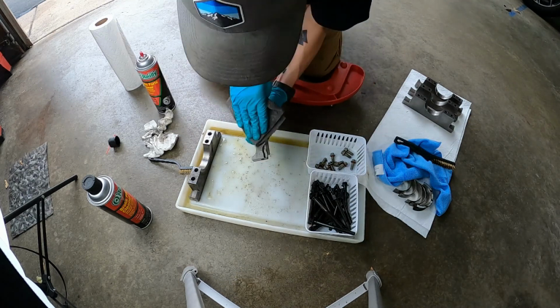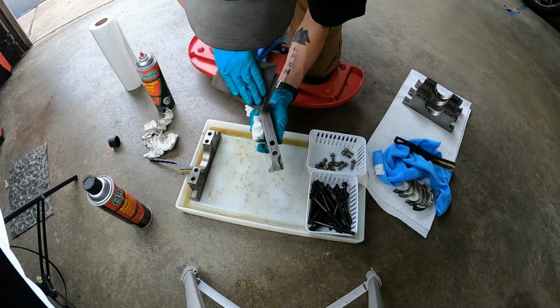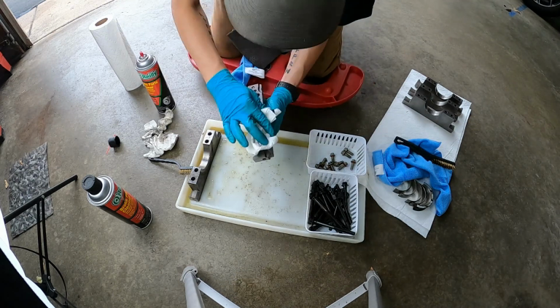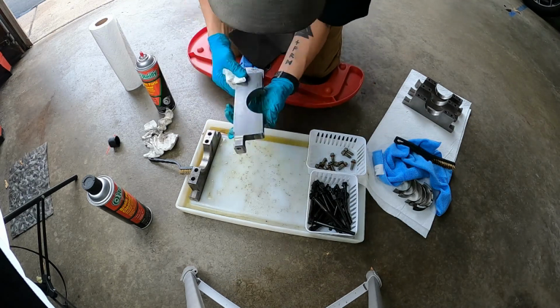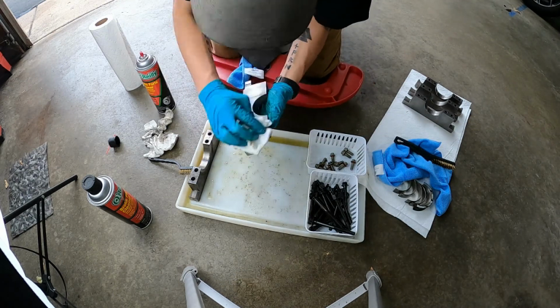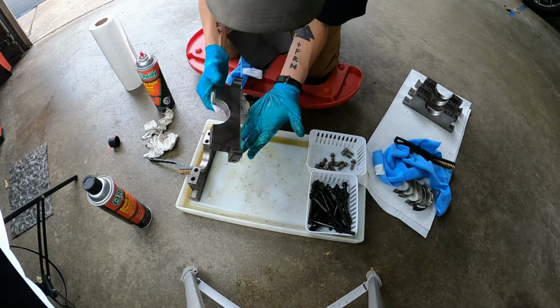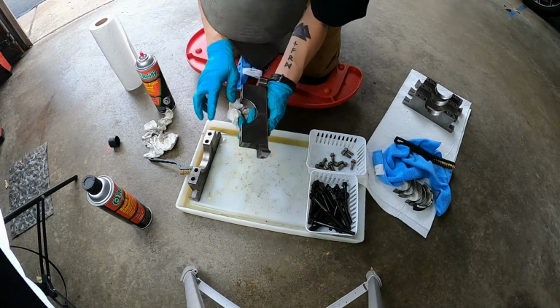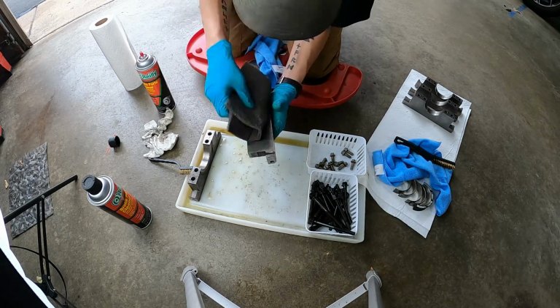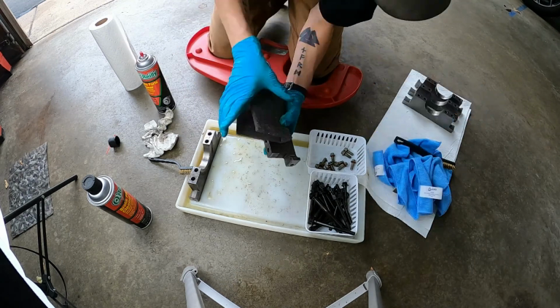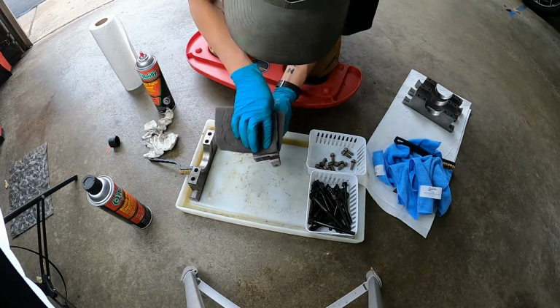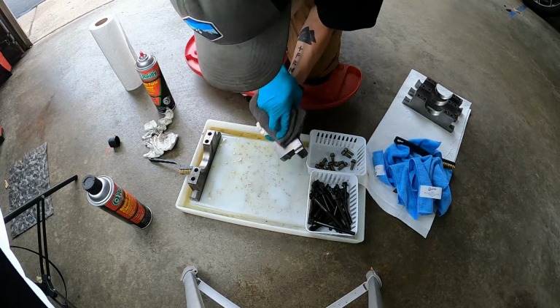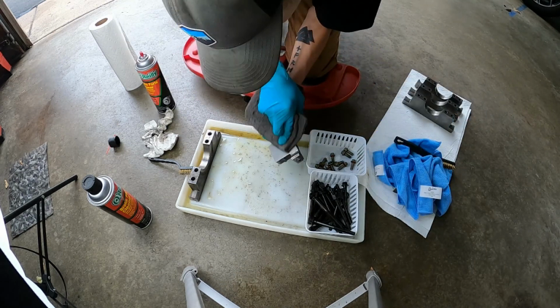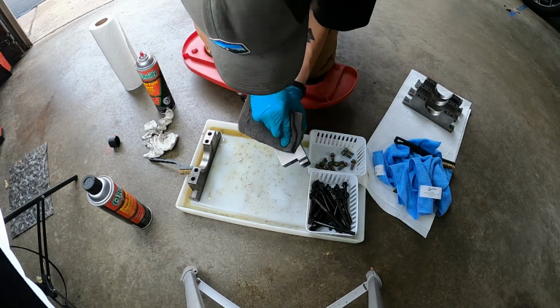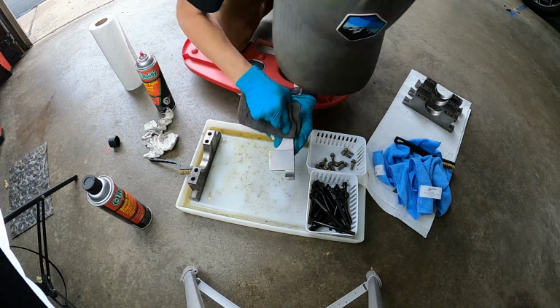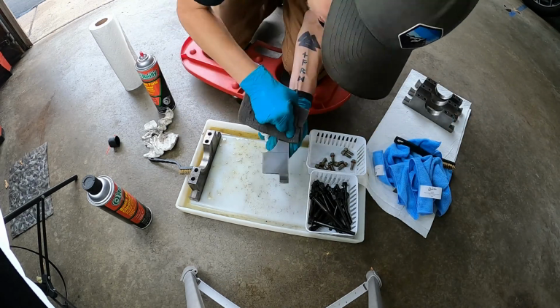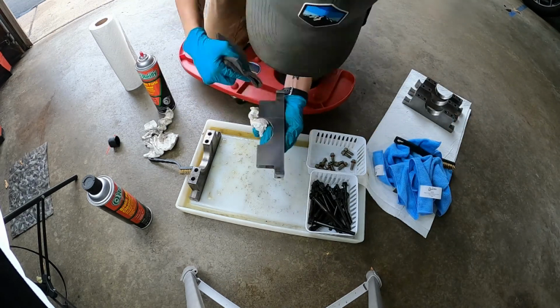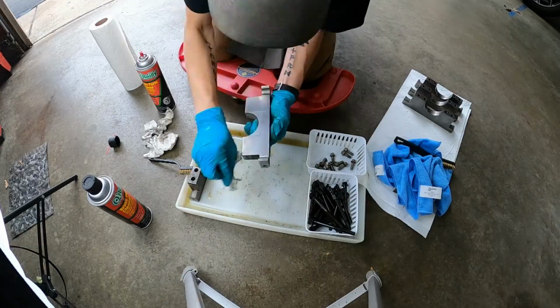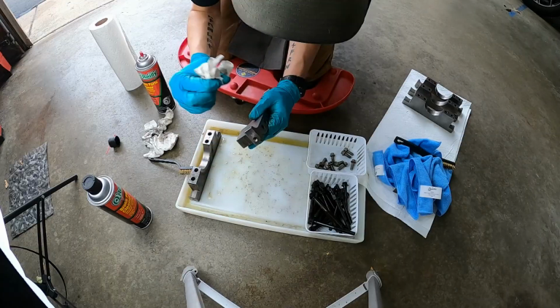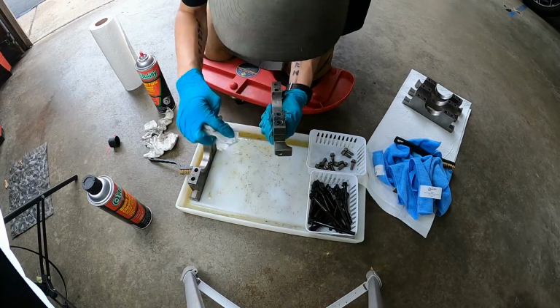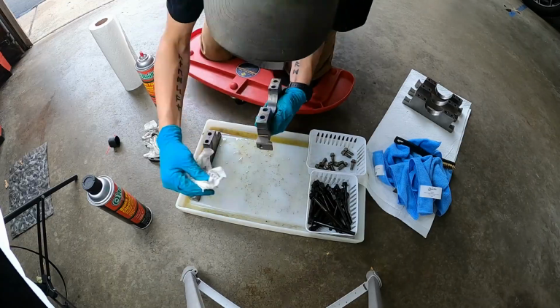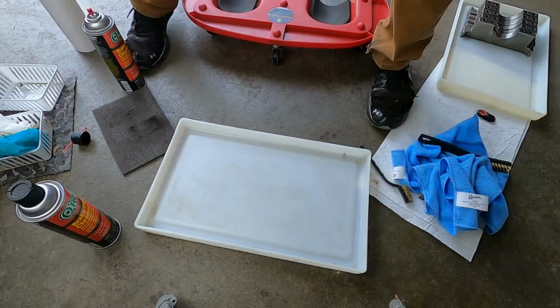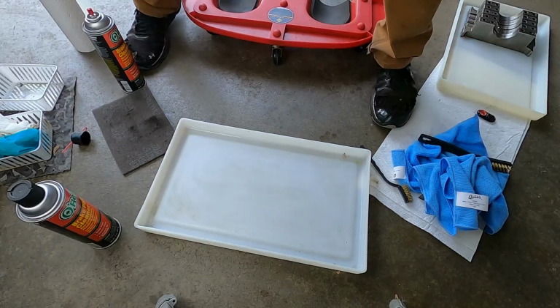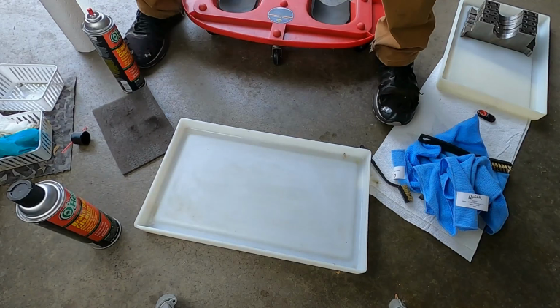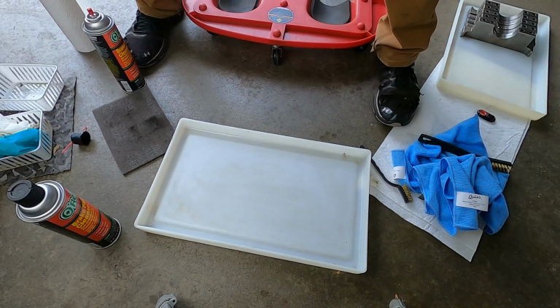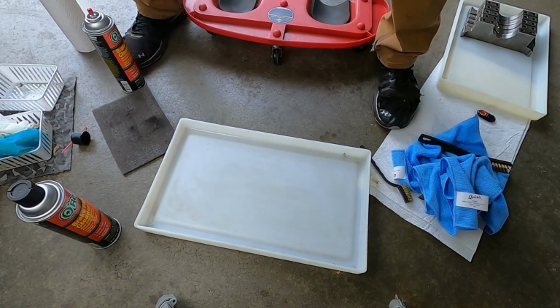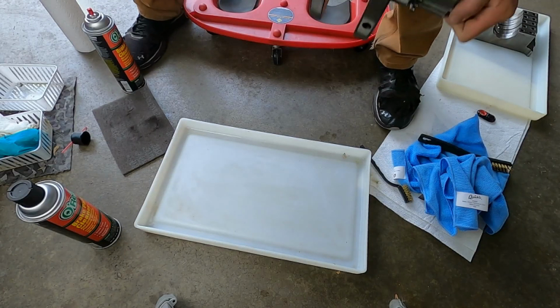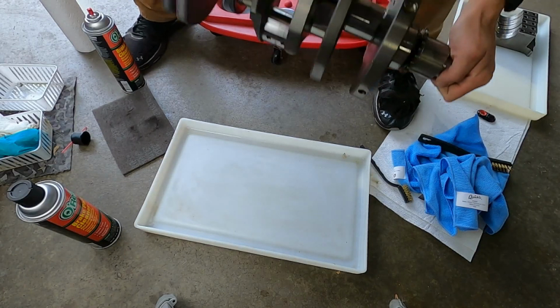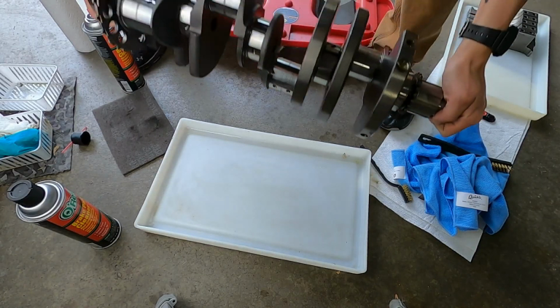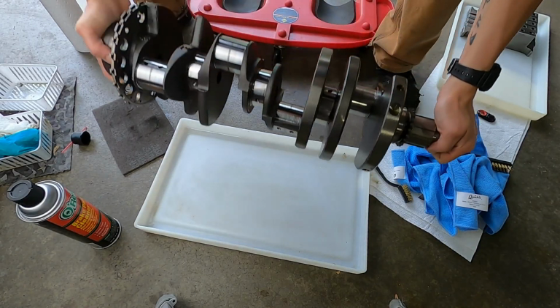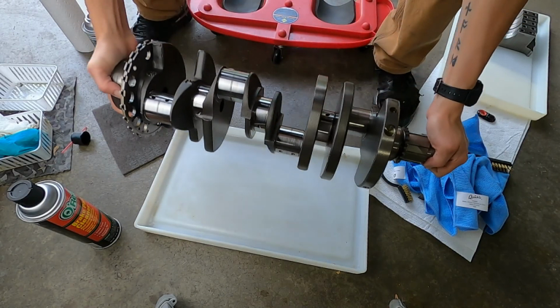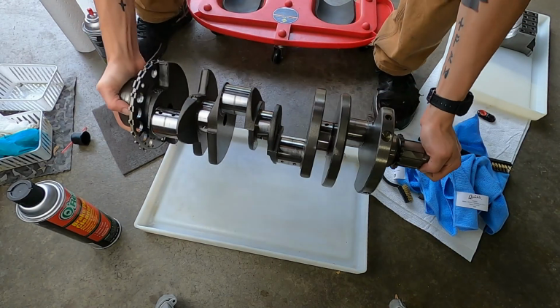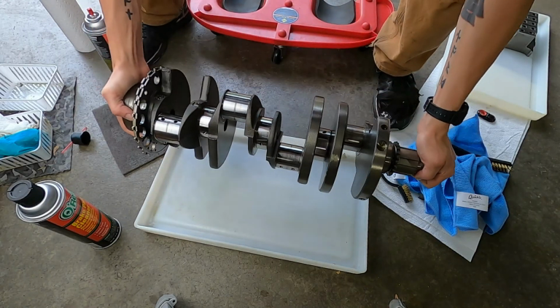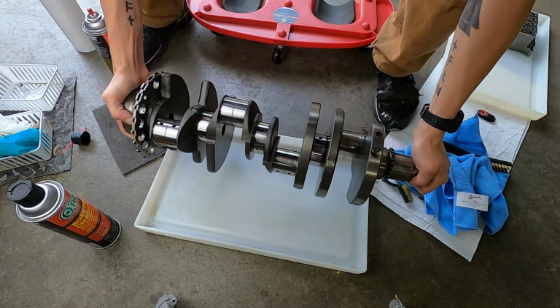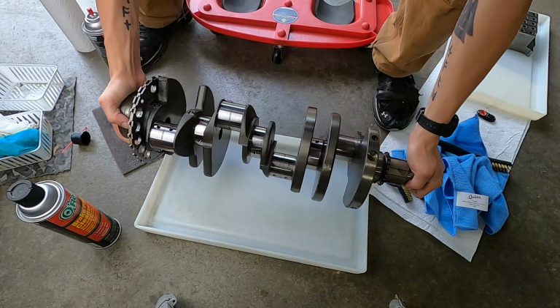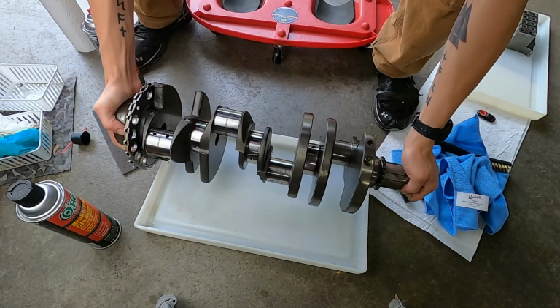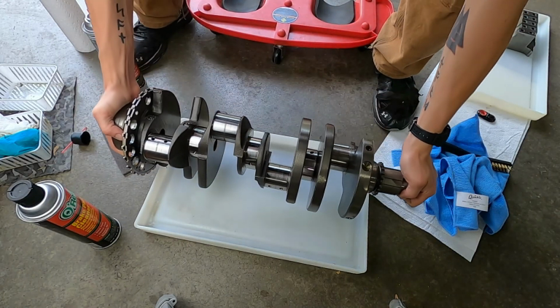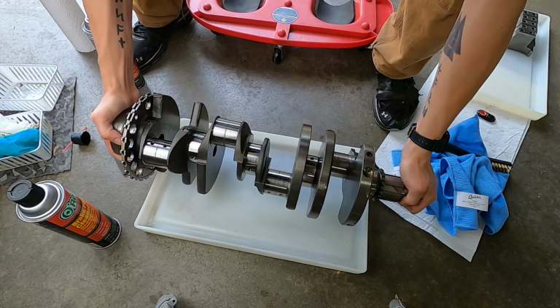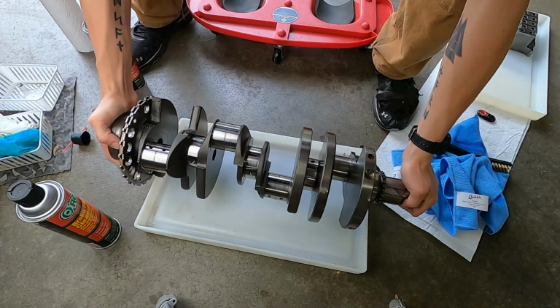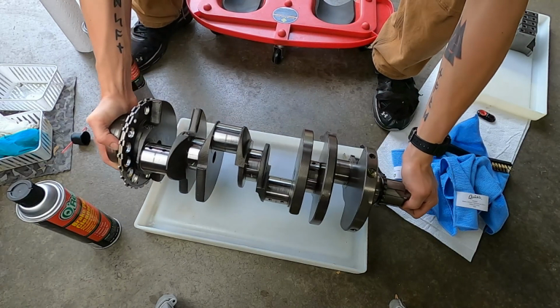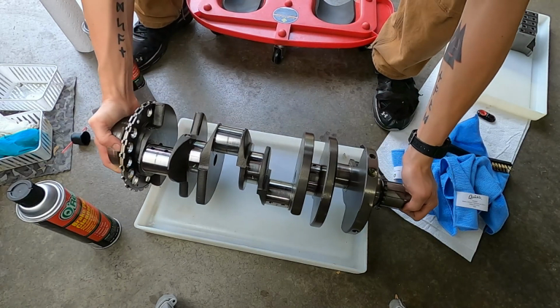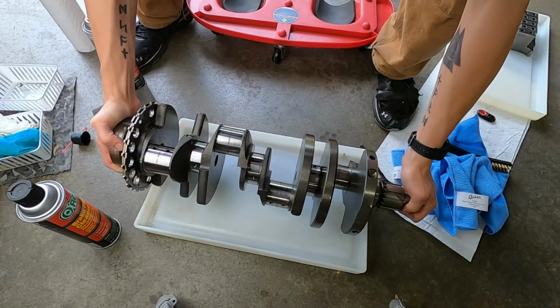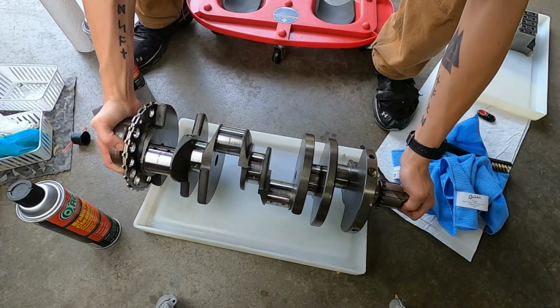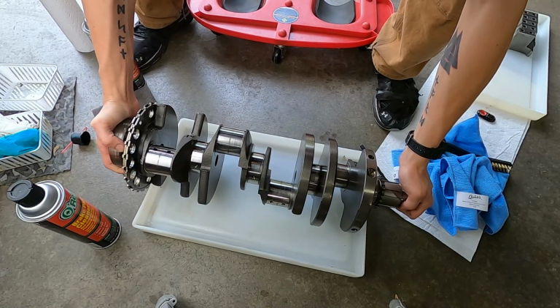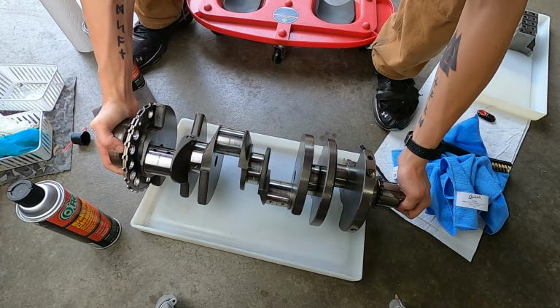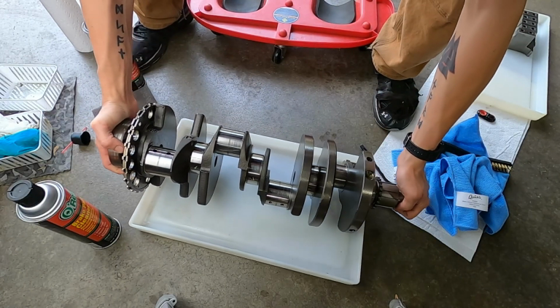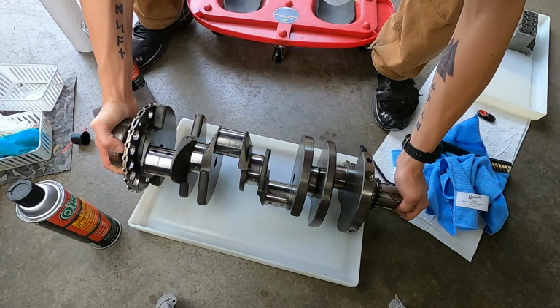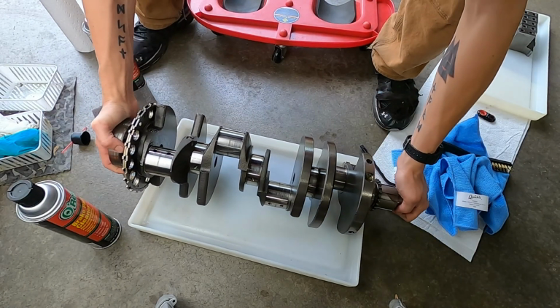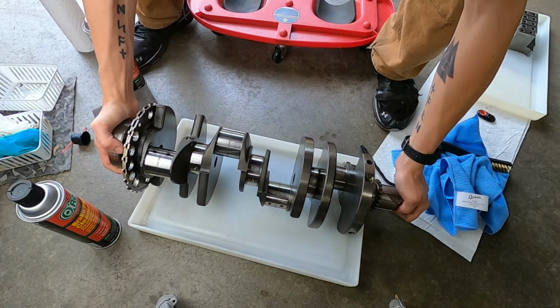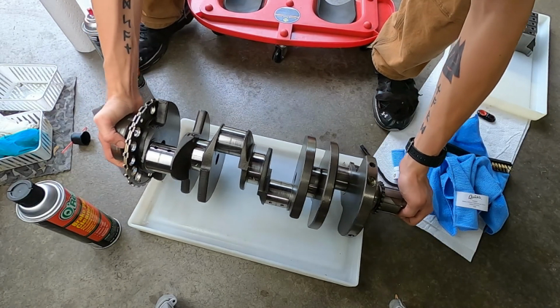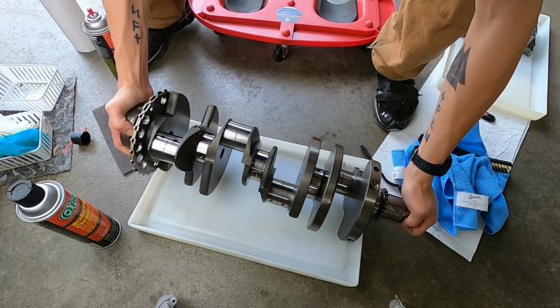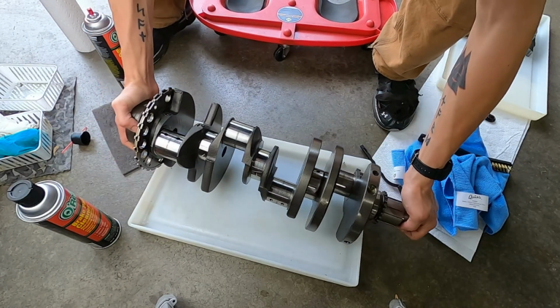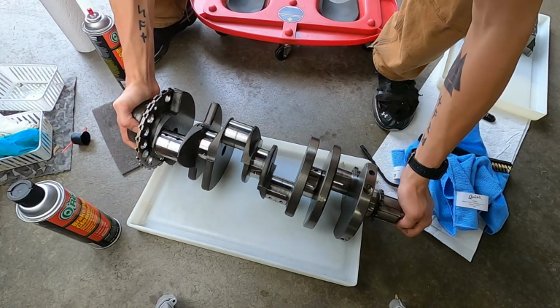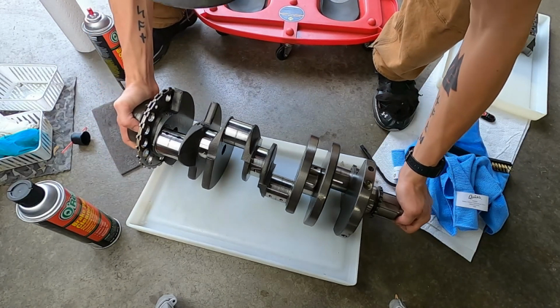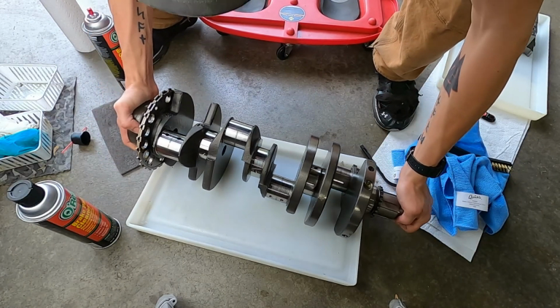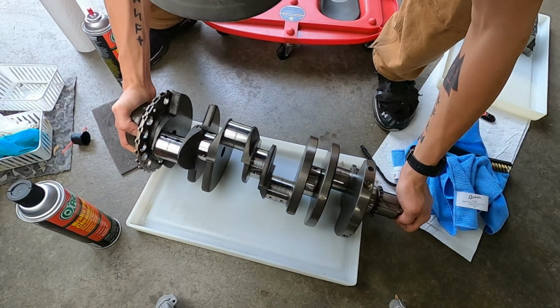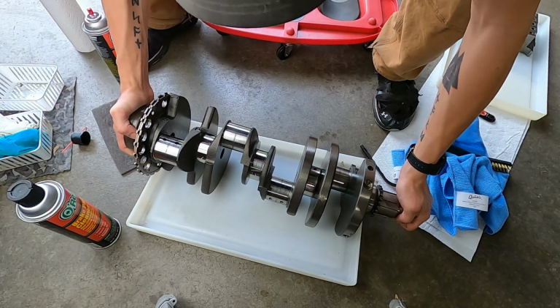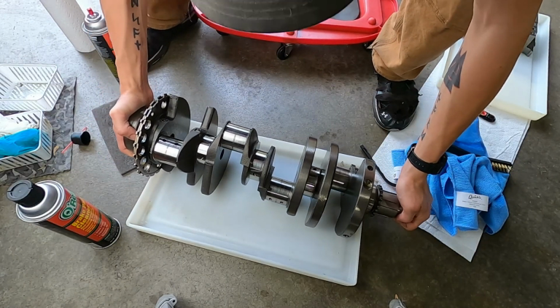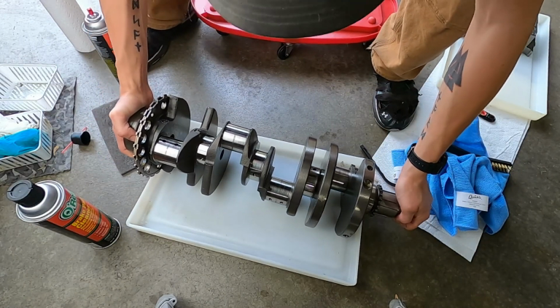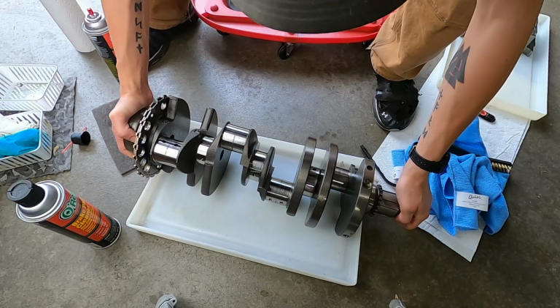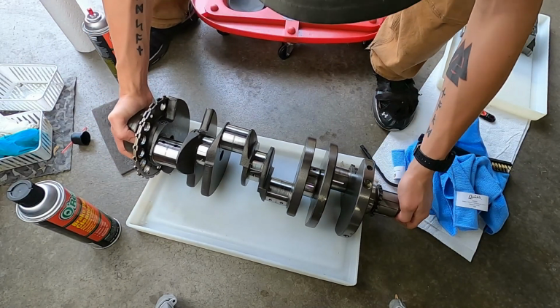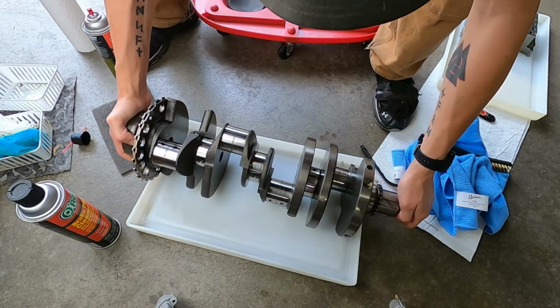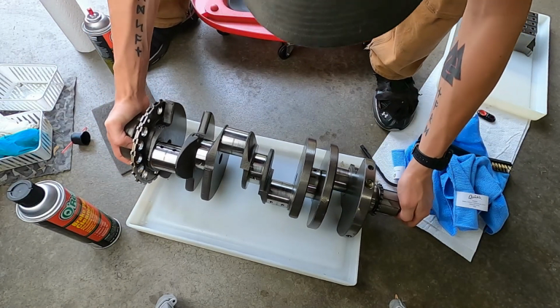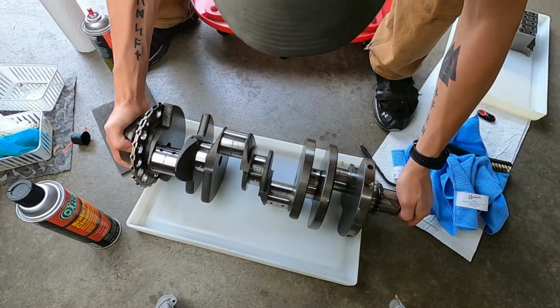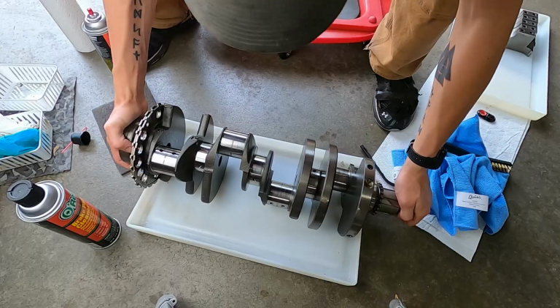This is all just cosmetics, but you don't want any tarnished oil or old oil left in there, so I'm cleaning it all off. Break clean, brass bristle brush, and soft Scotch-Brite and soft paper towels.